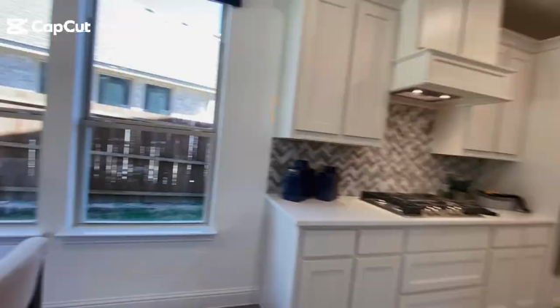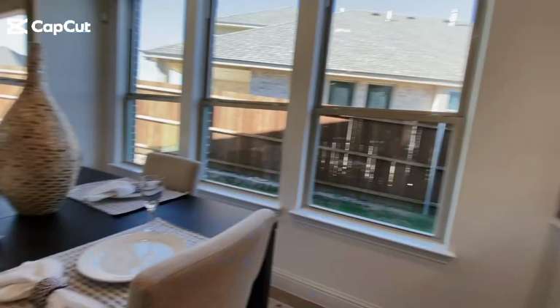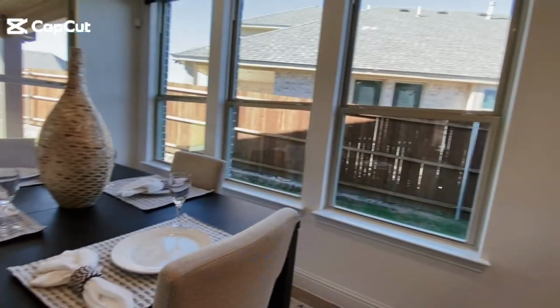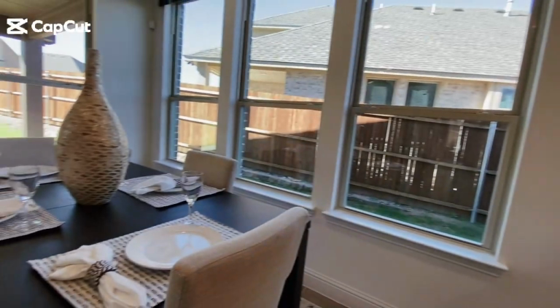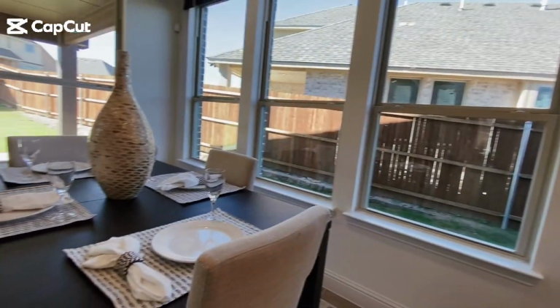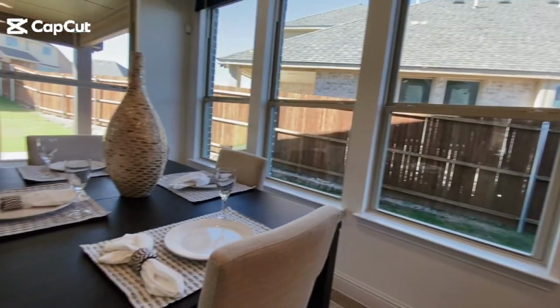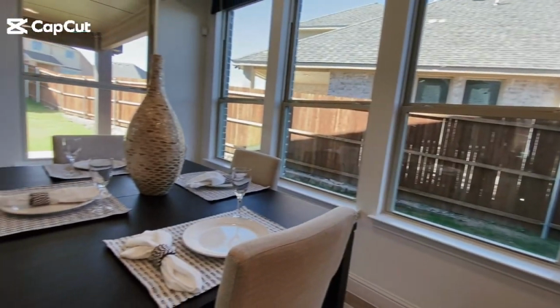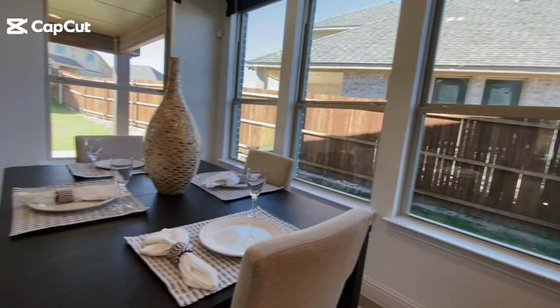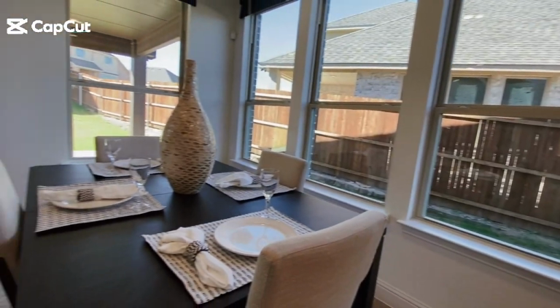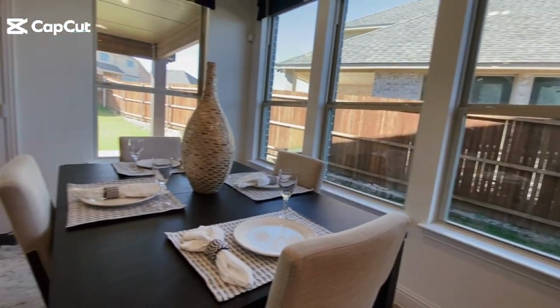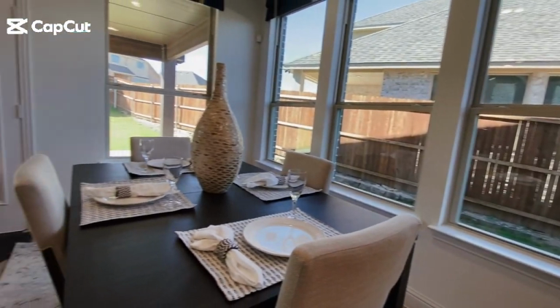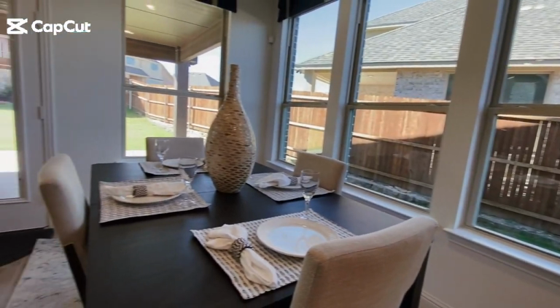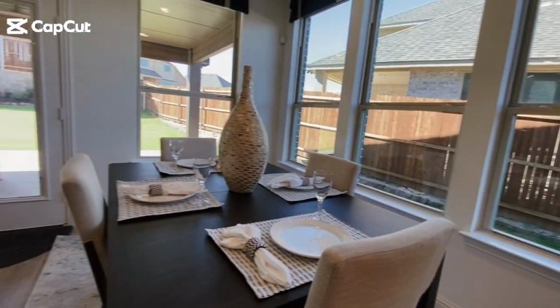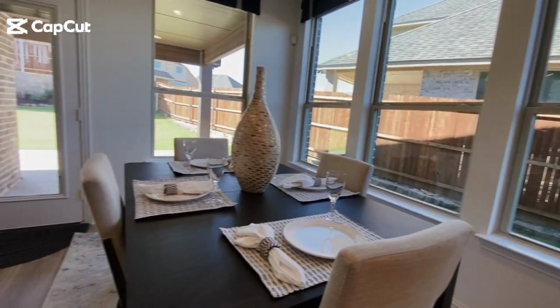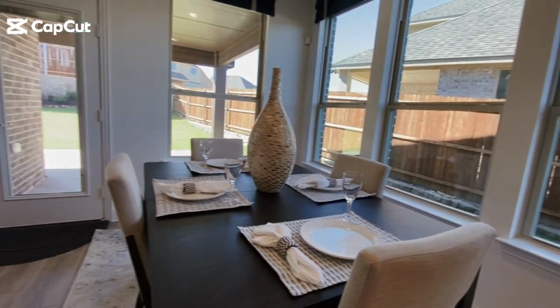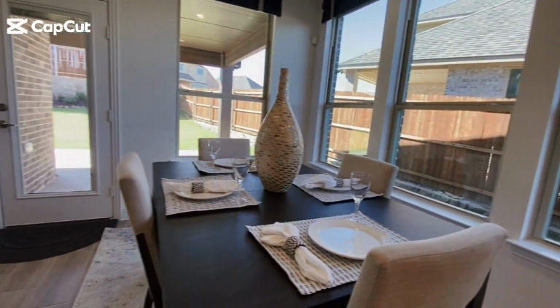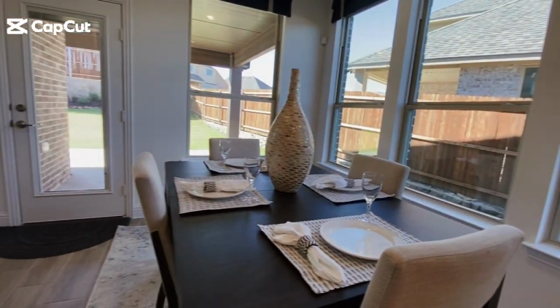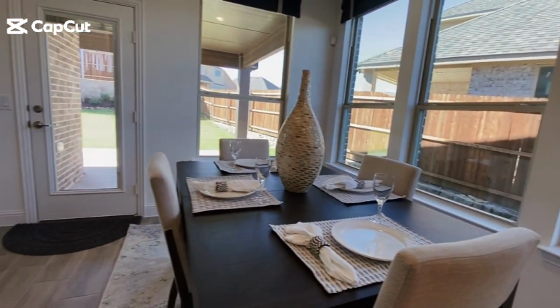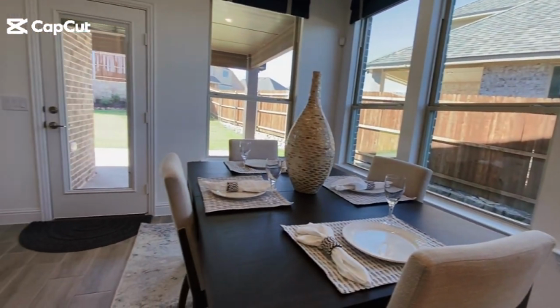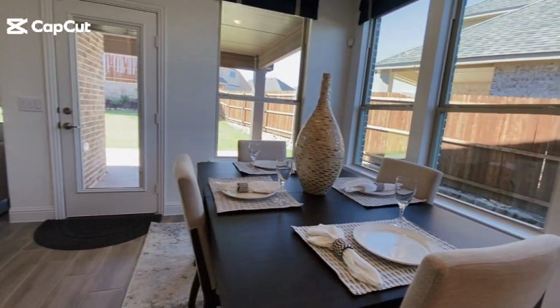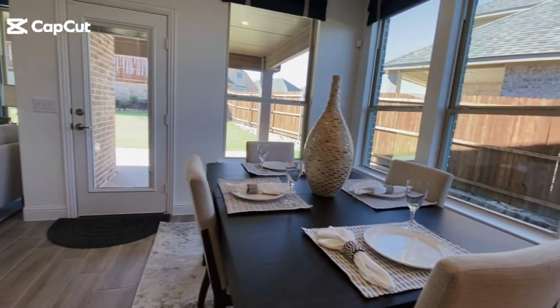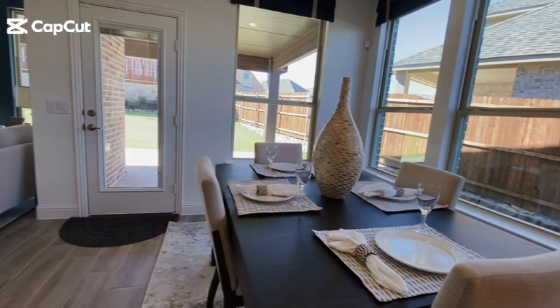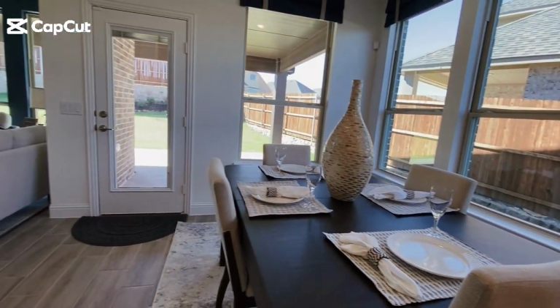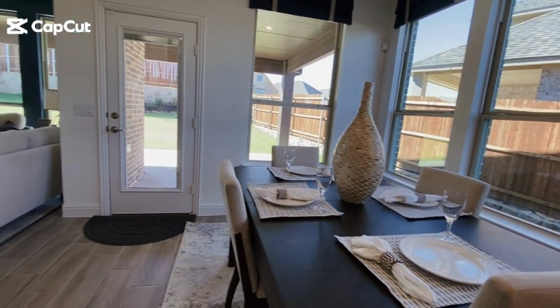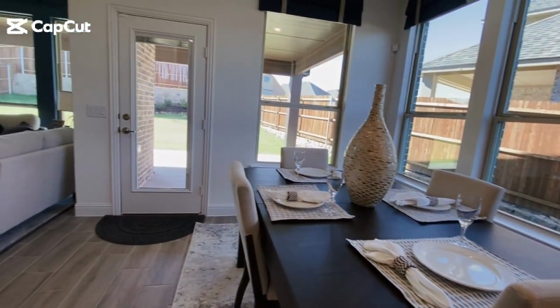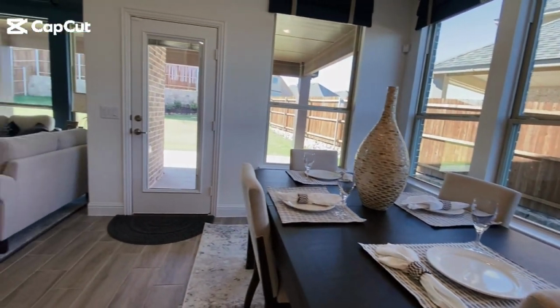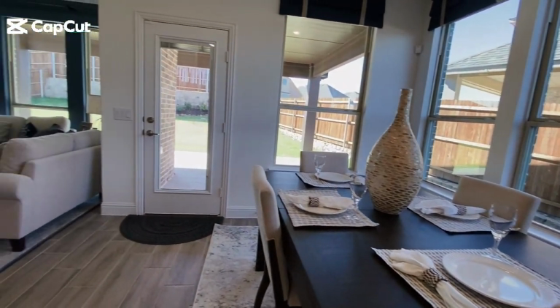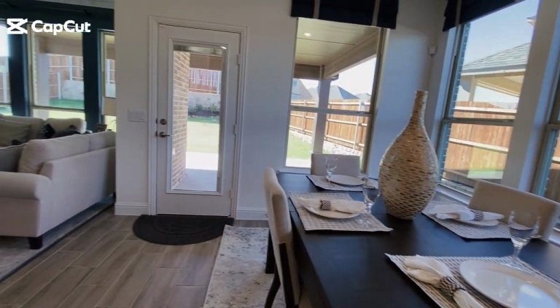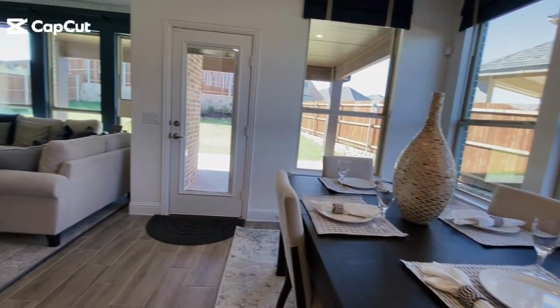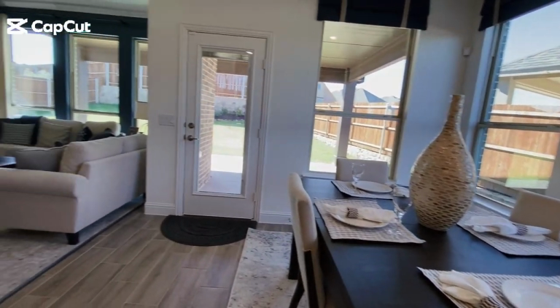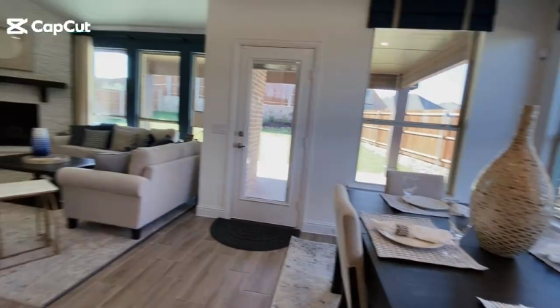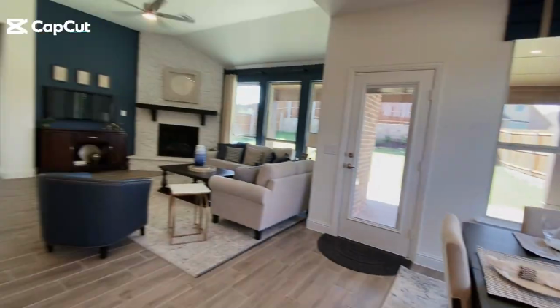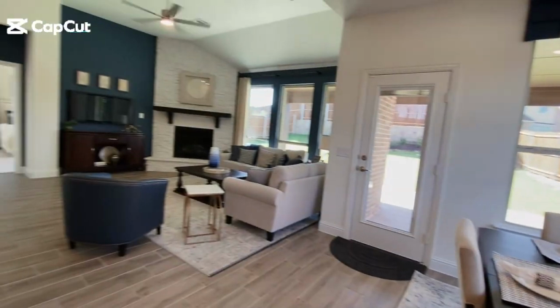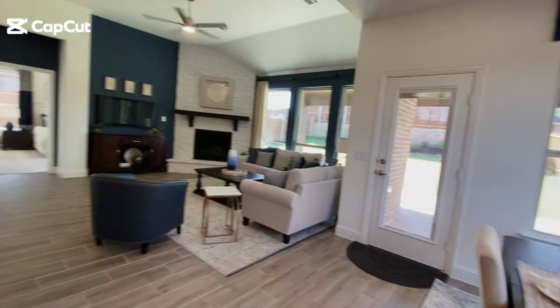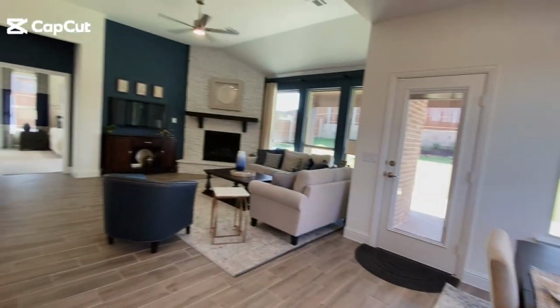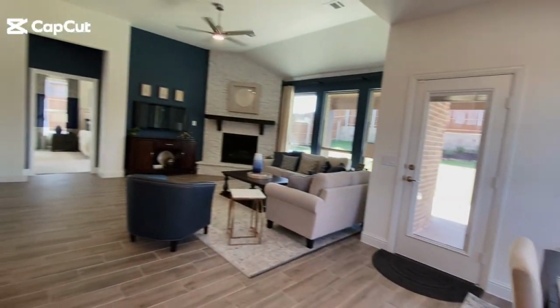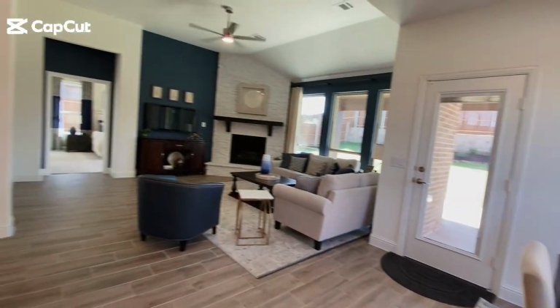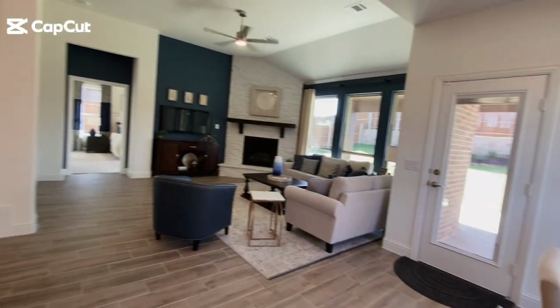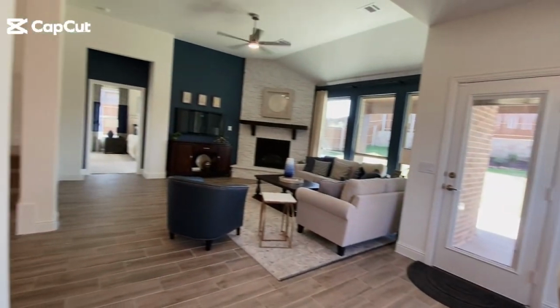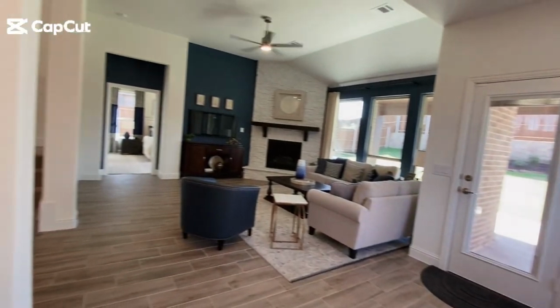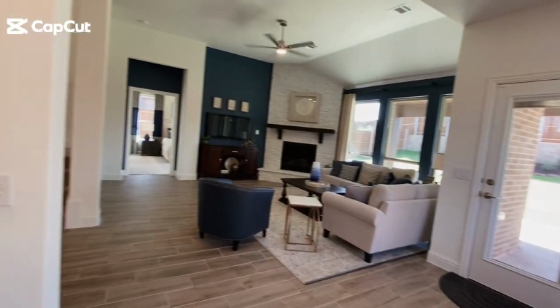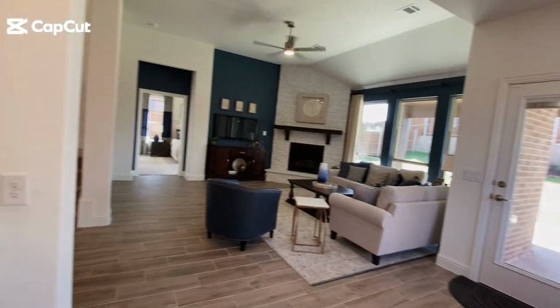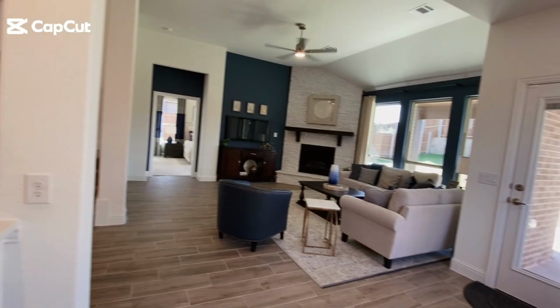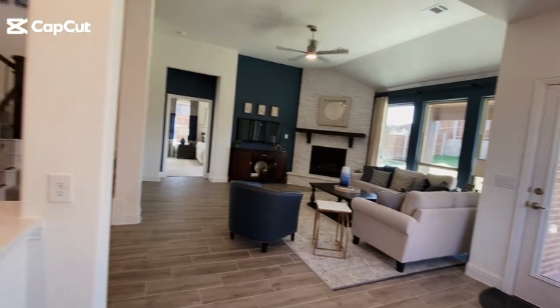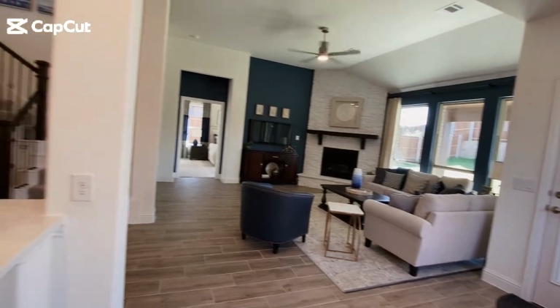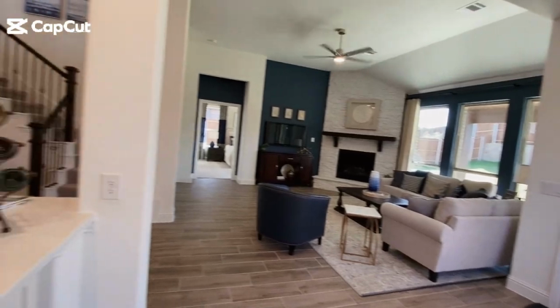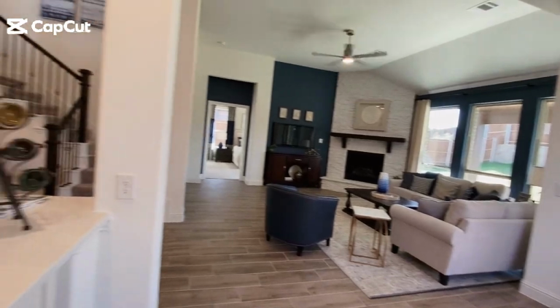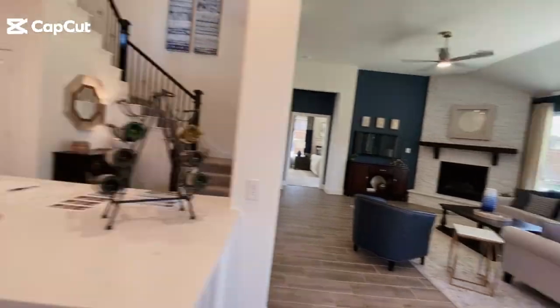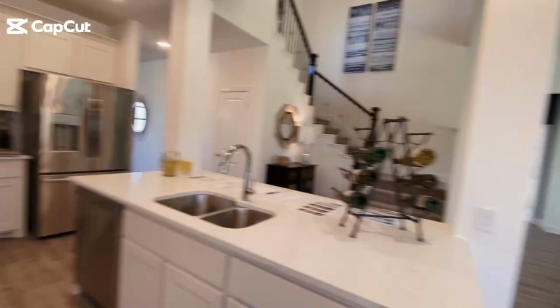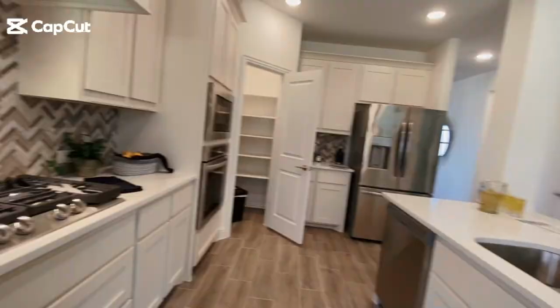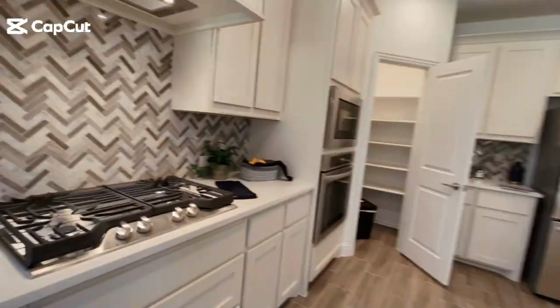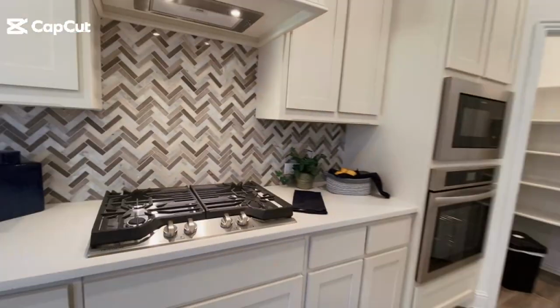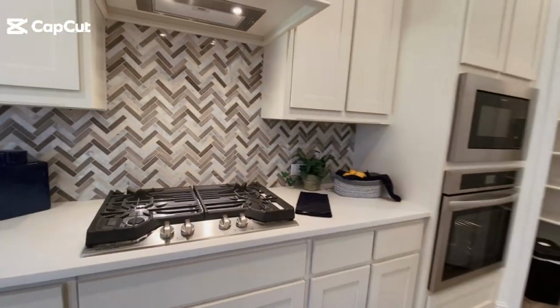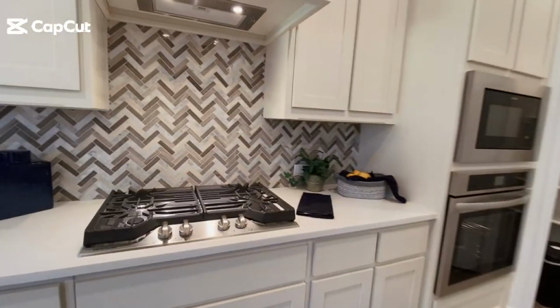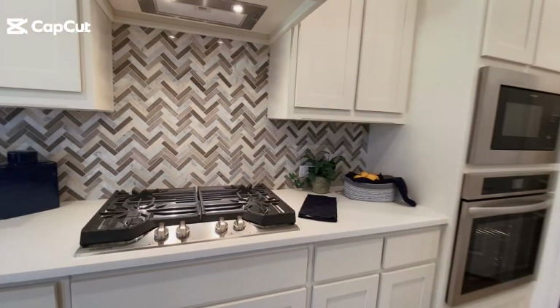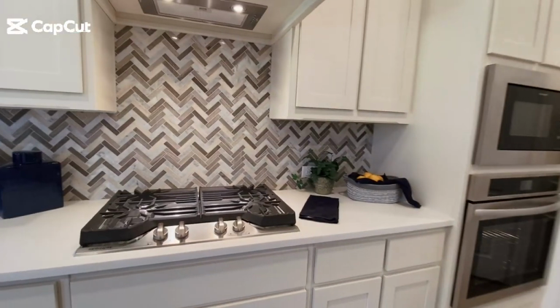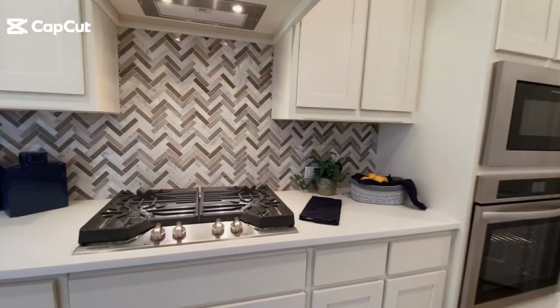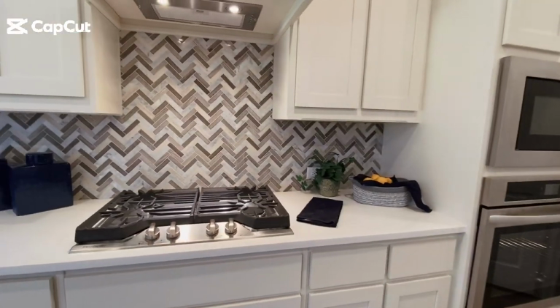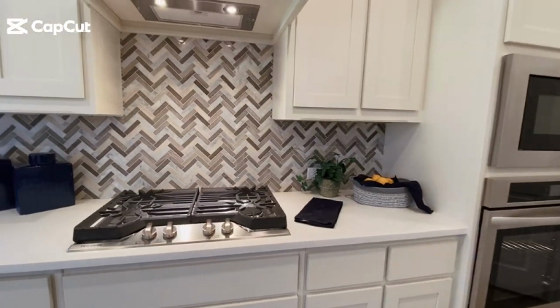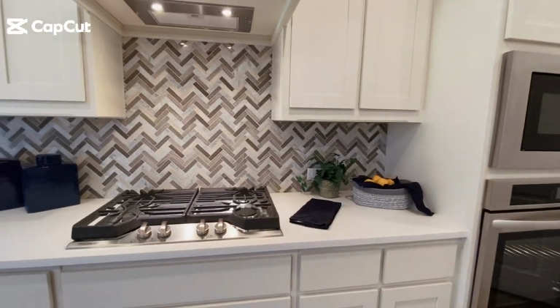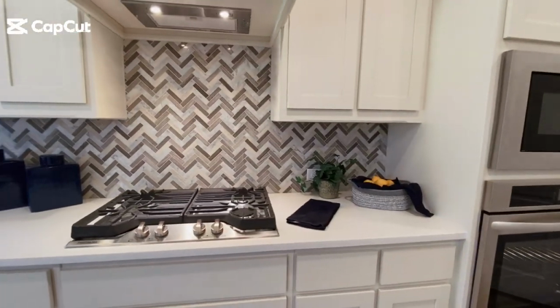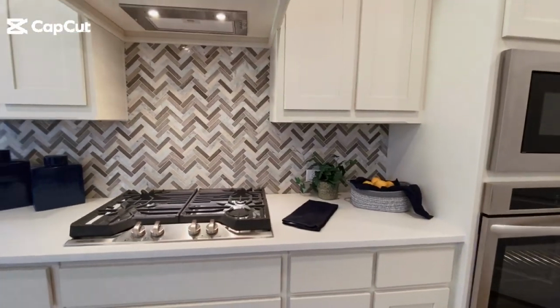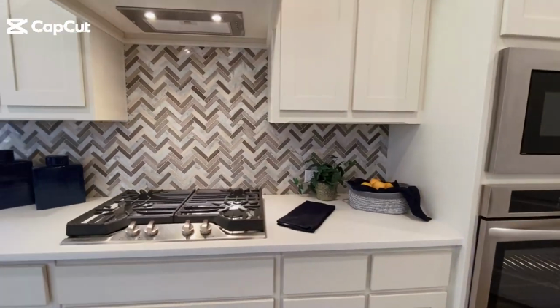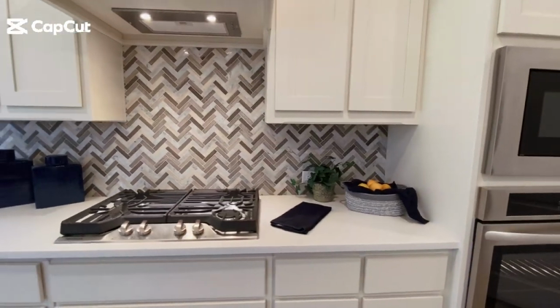The heart of the Magnolia 2 is its expansive open kitchen with custom cabinets and island, perfect for entertaining and culinary adventures.